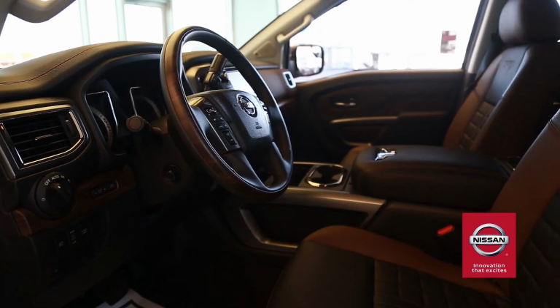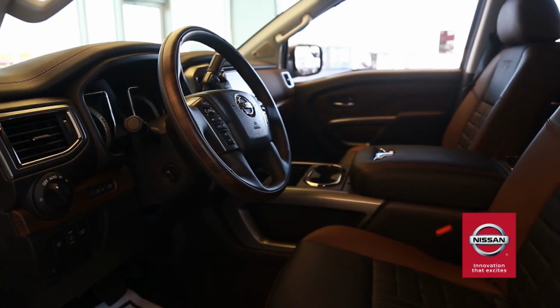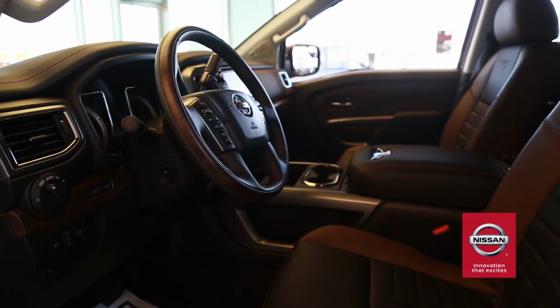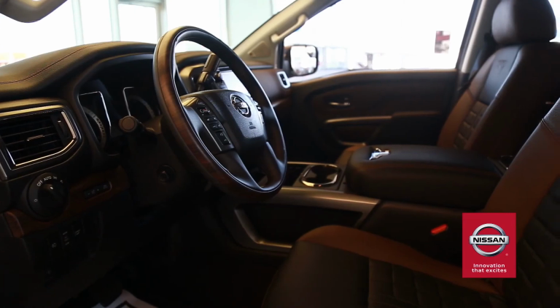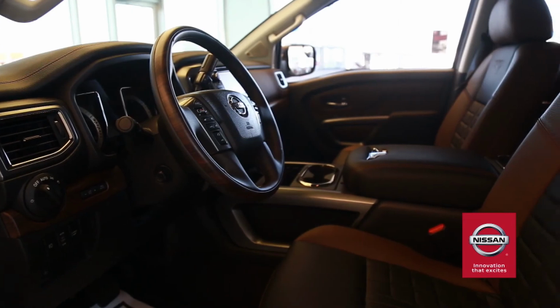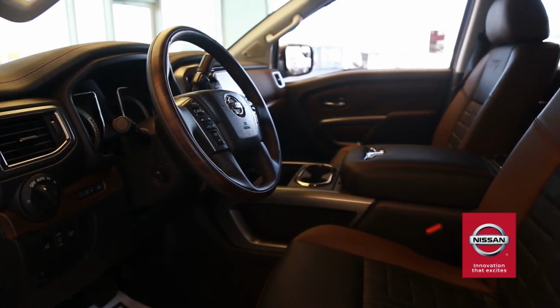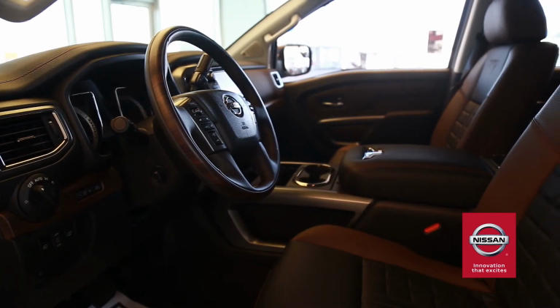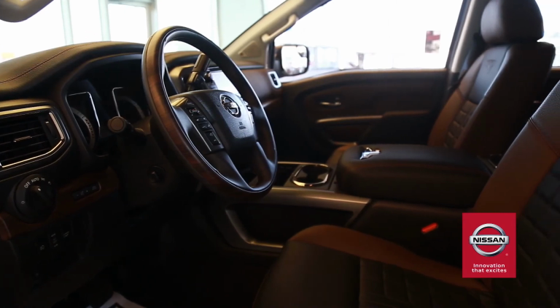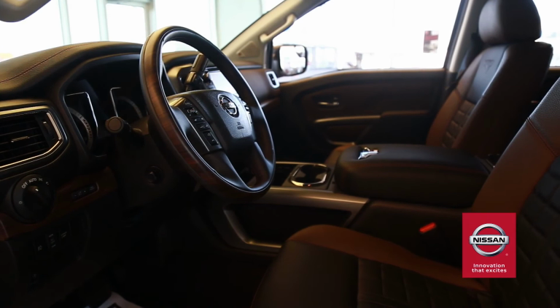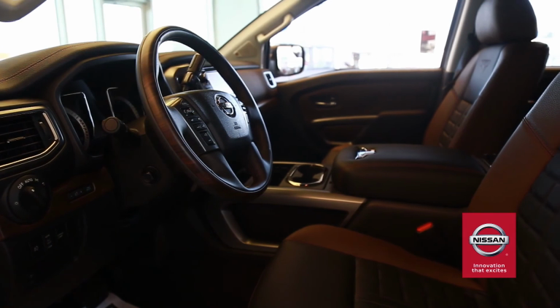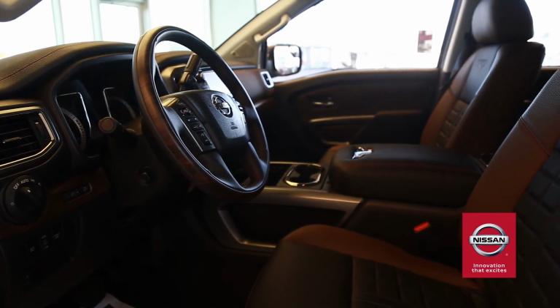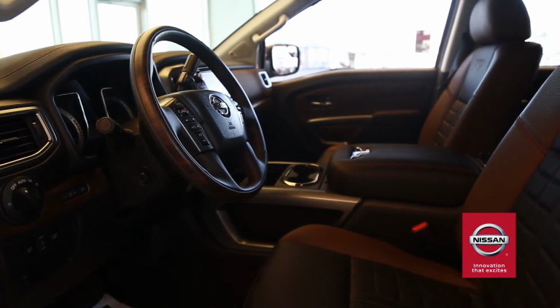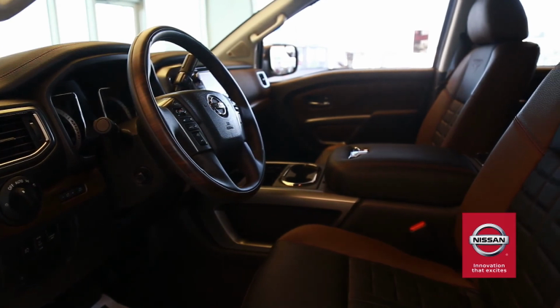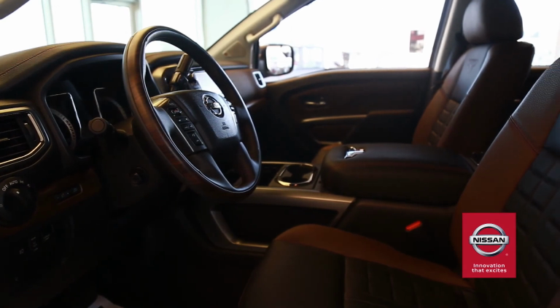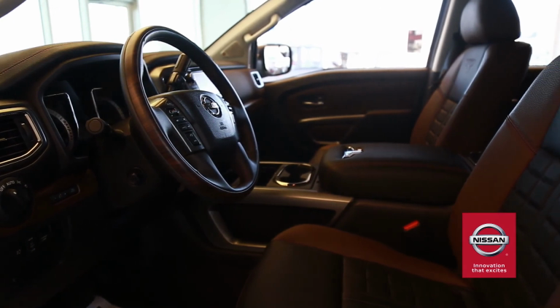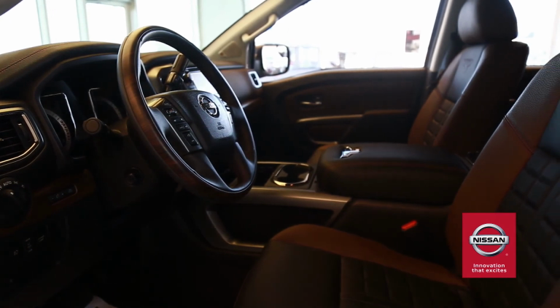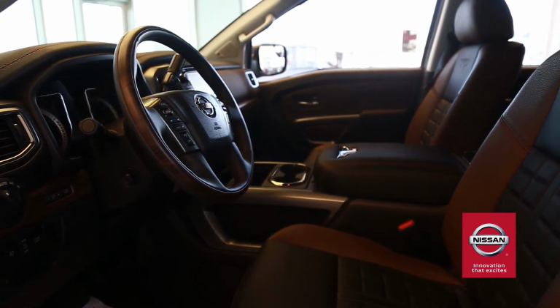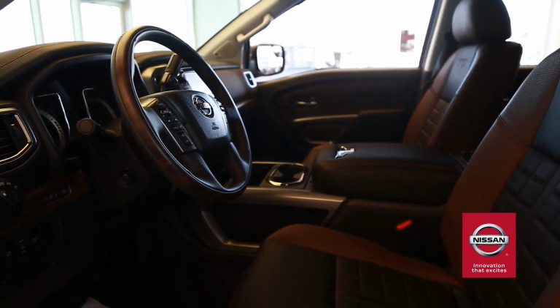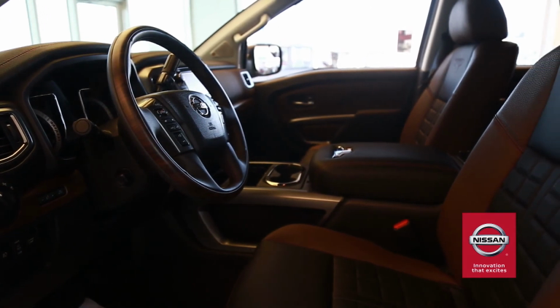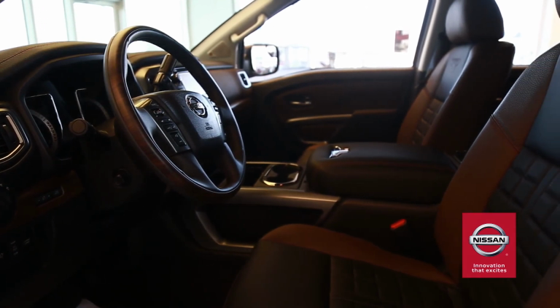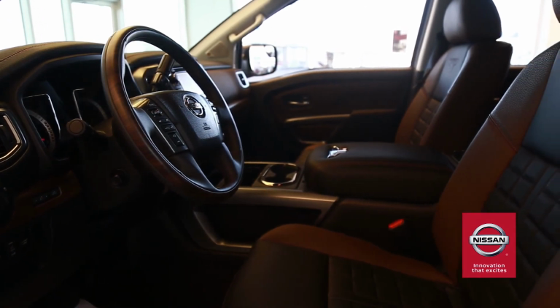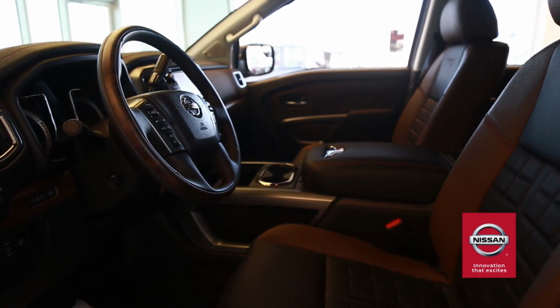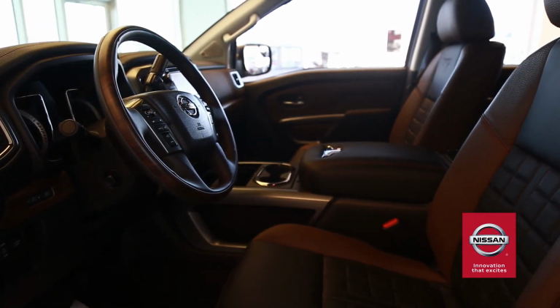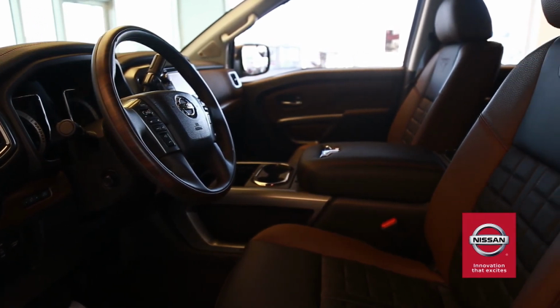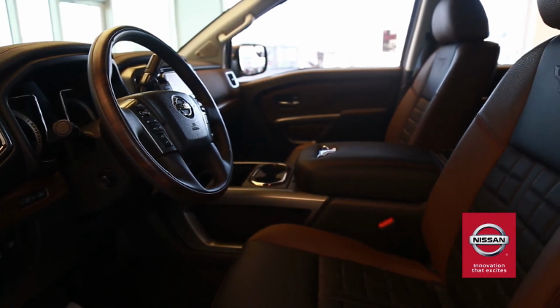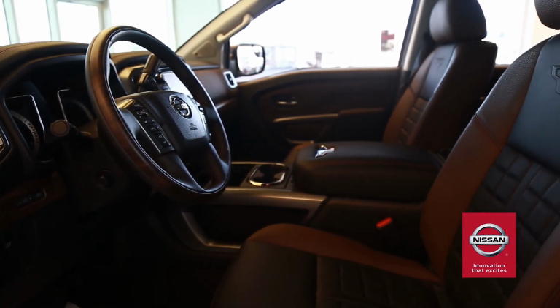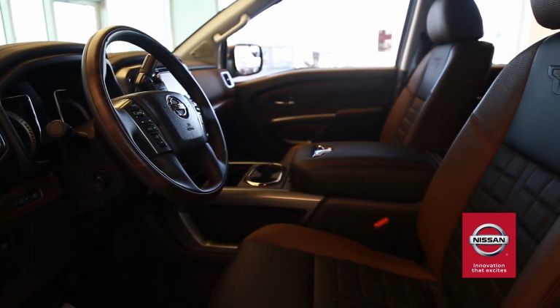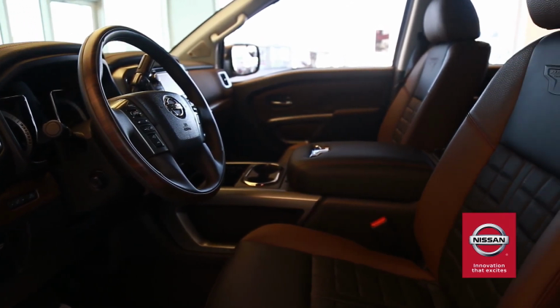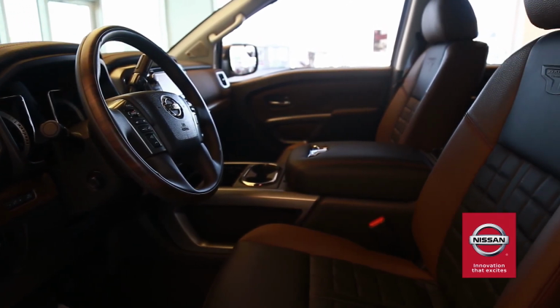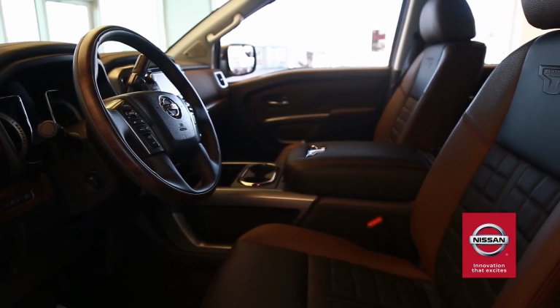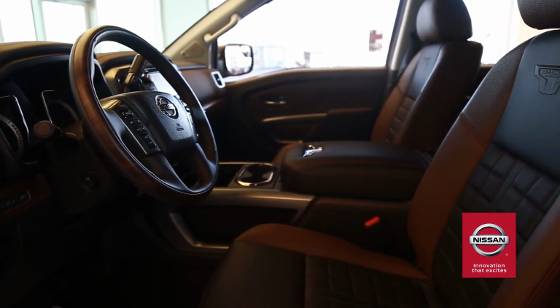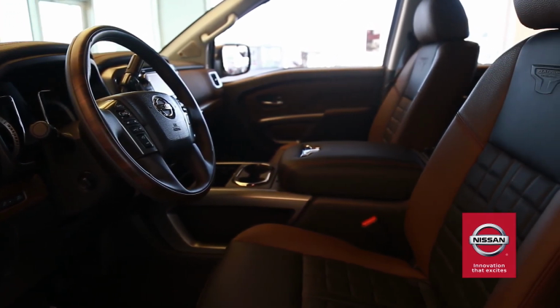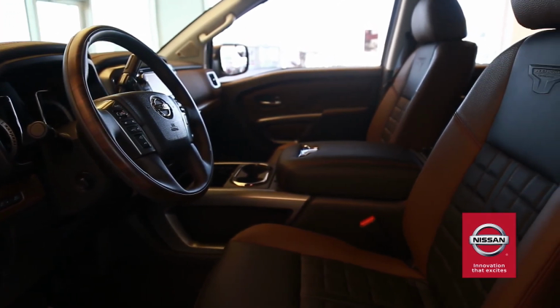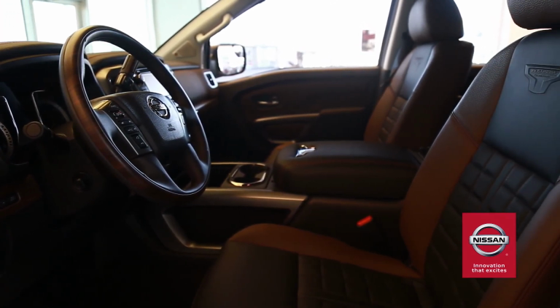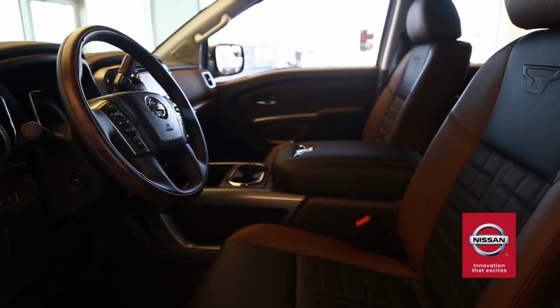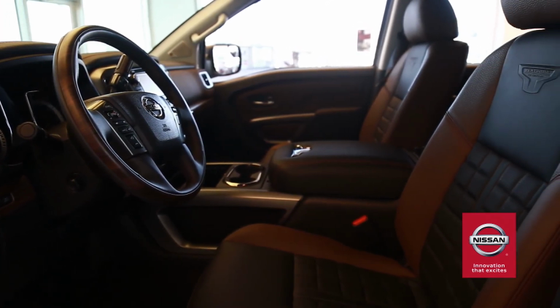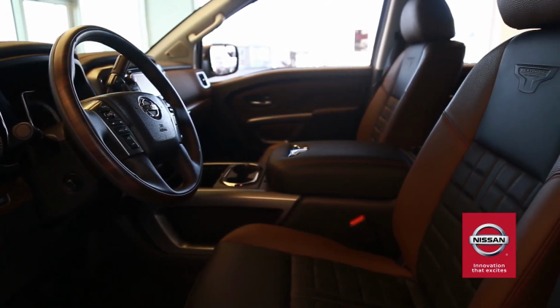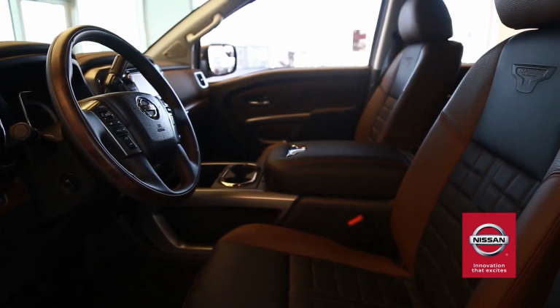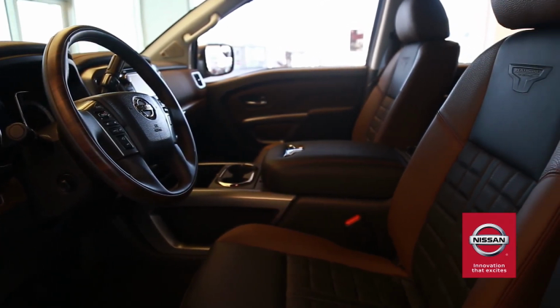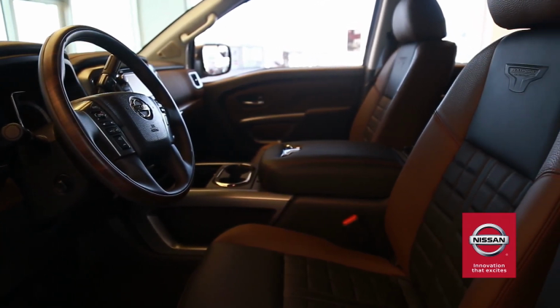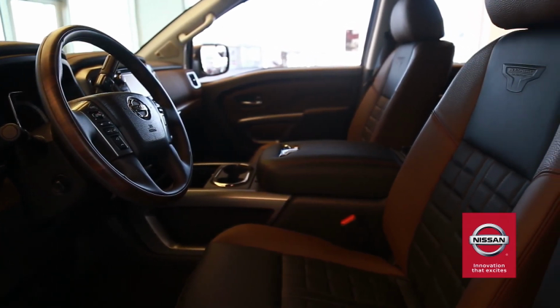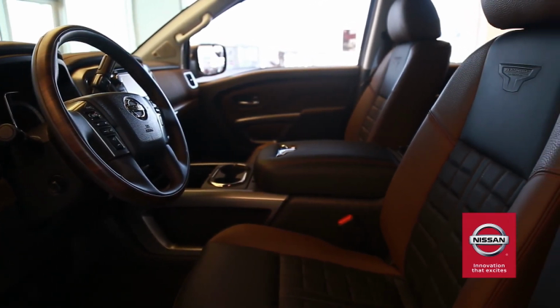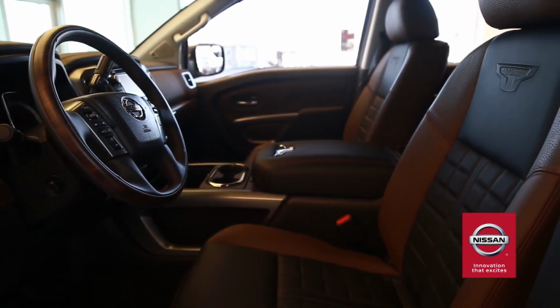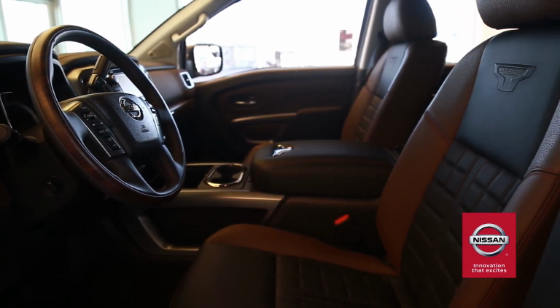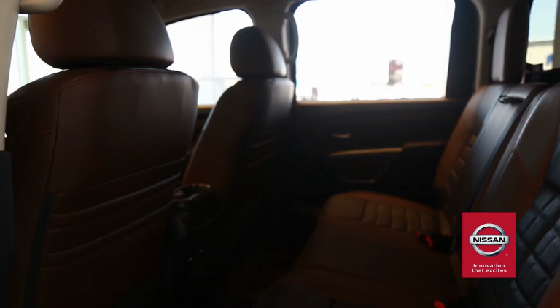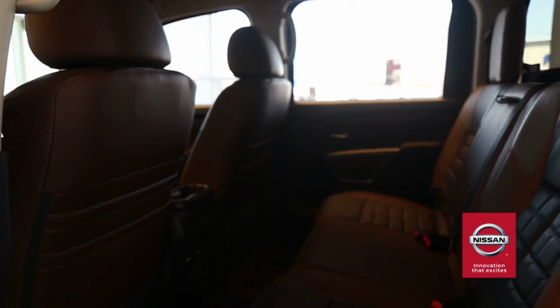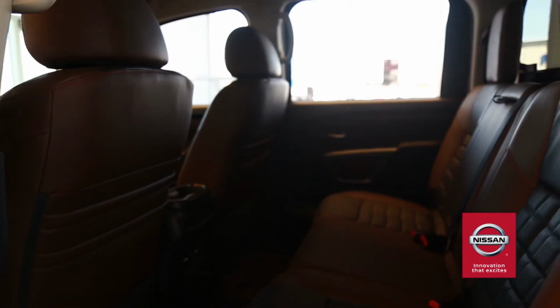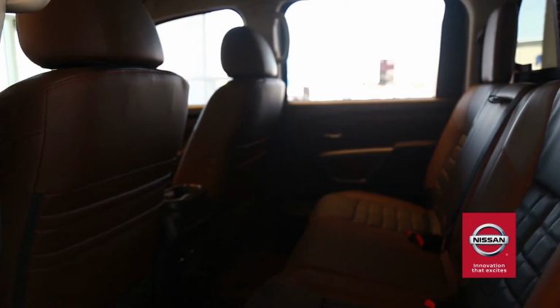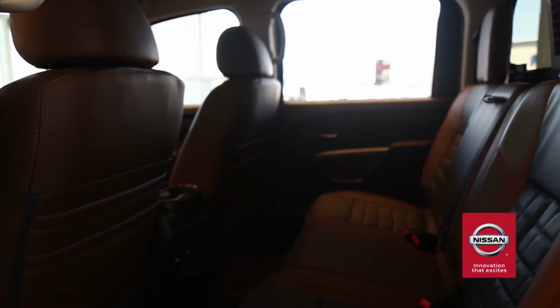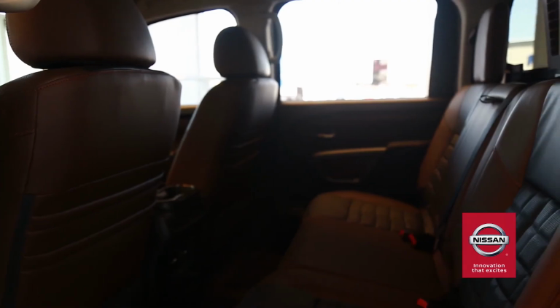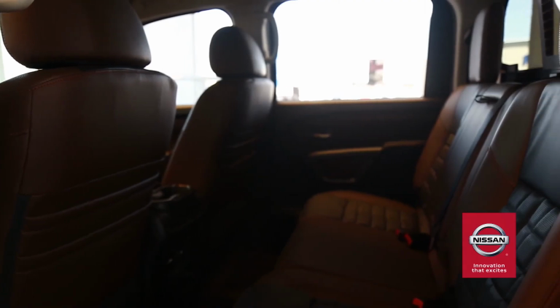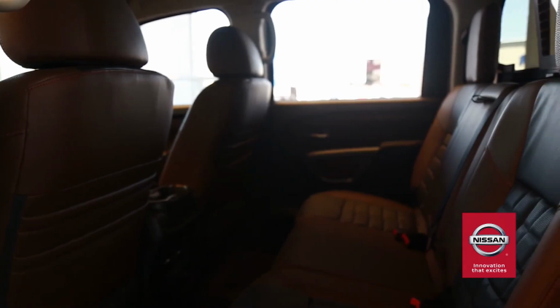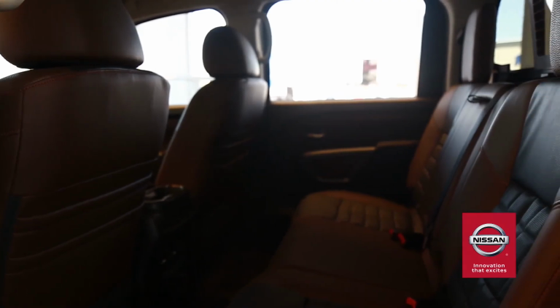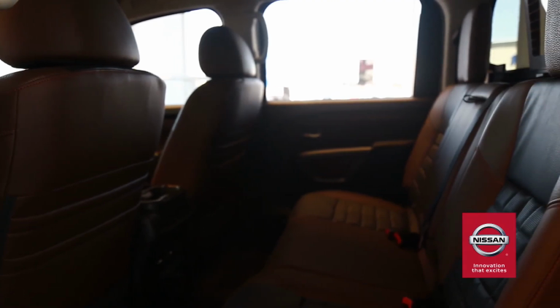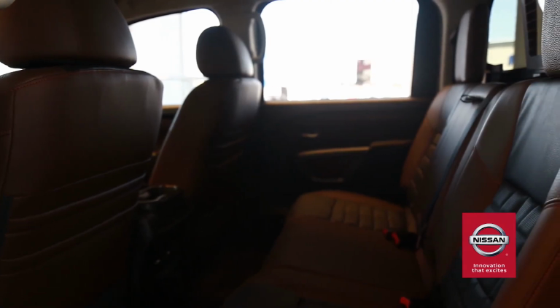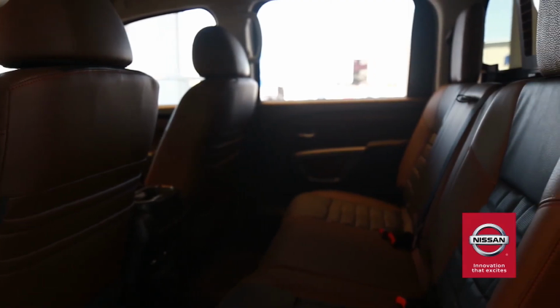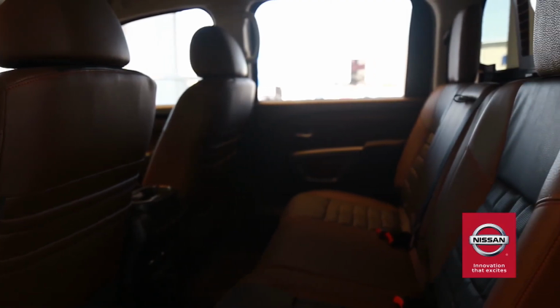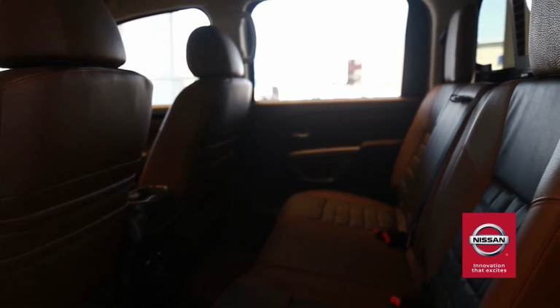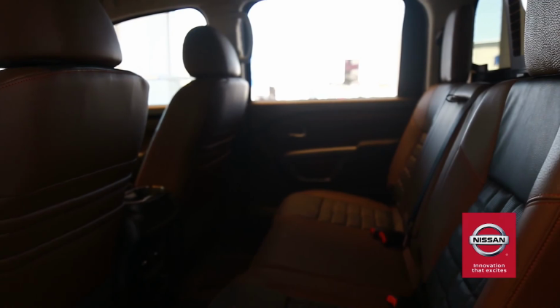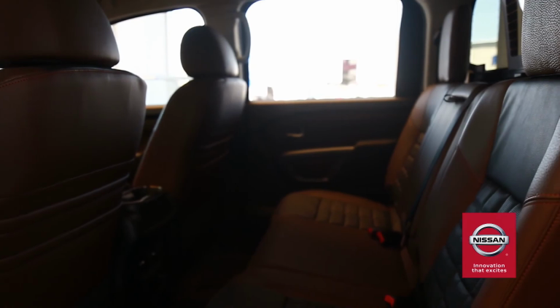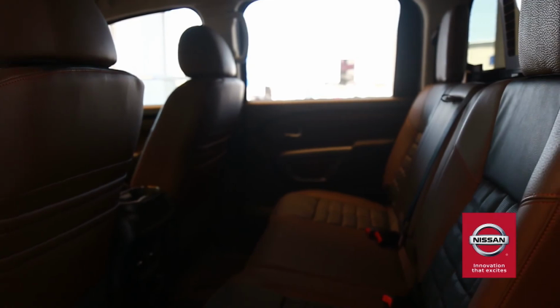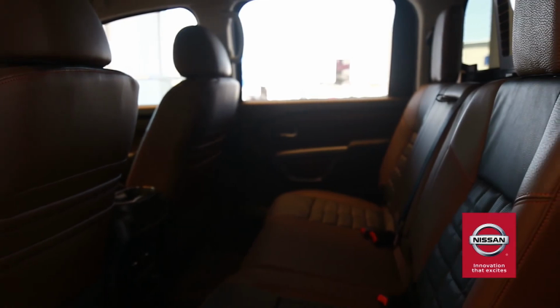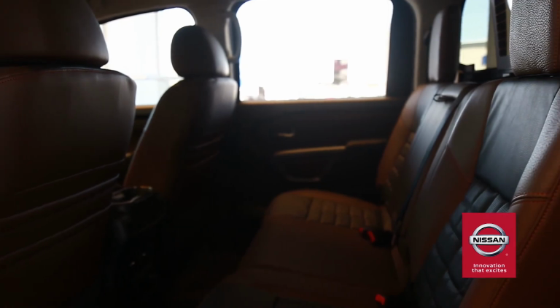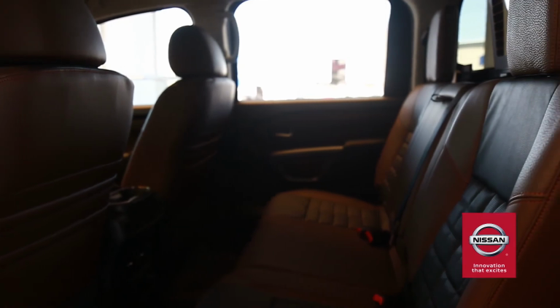Basic warranty that is generous is the Nissan way. The Titan XD comes with a 60-month, 100,000-mile warranty.